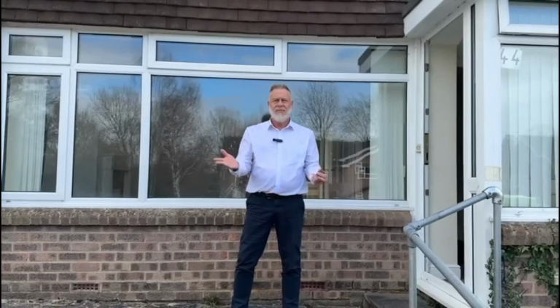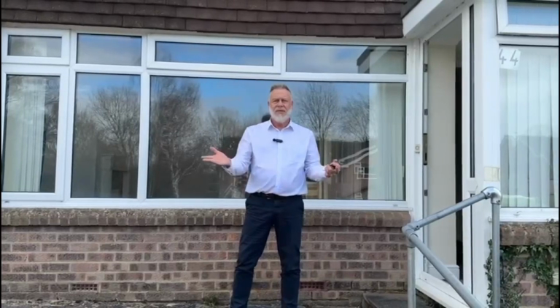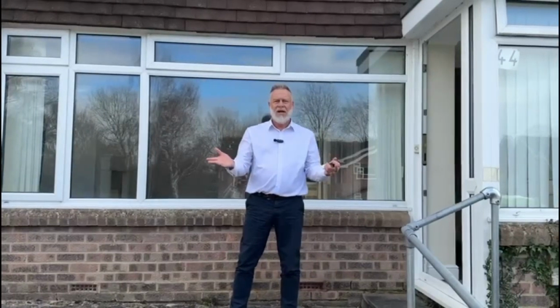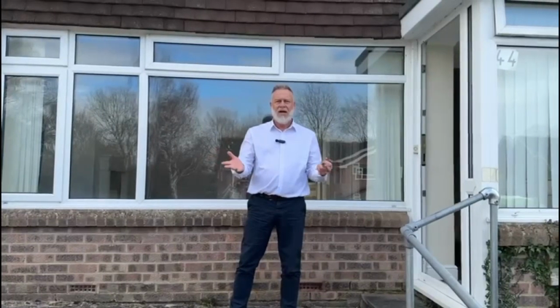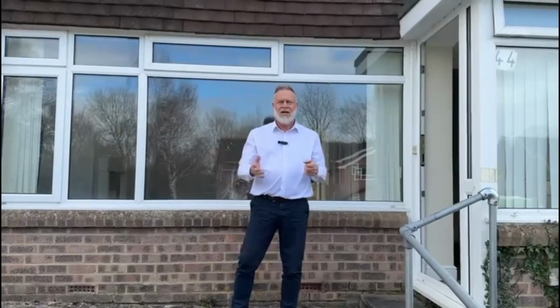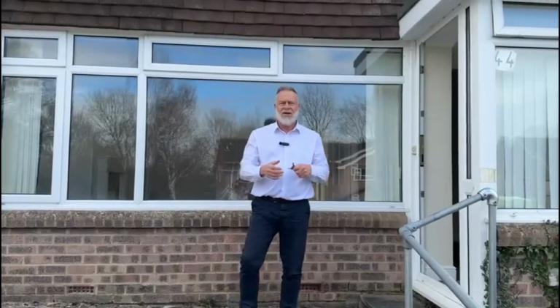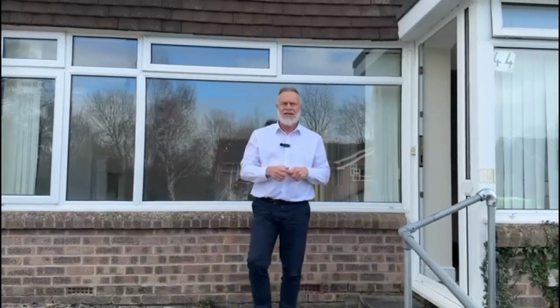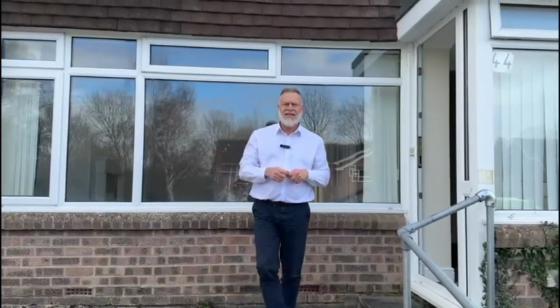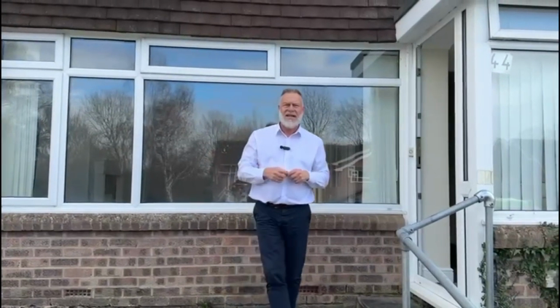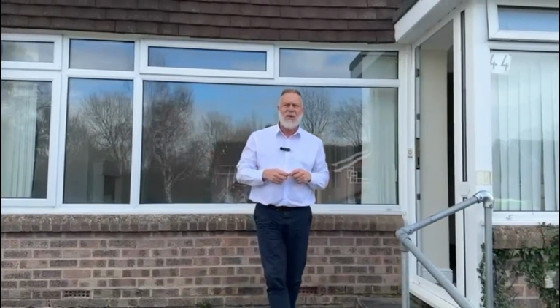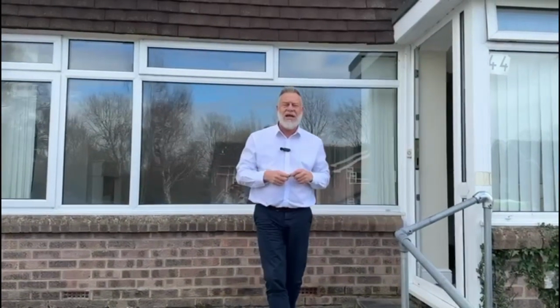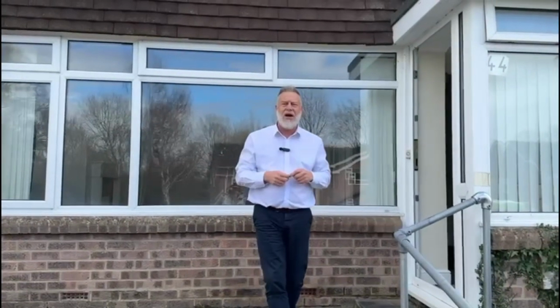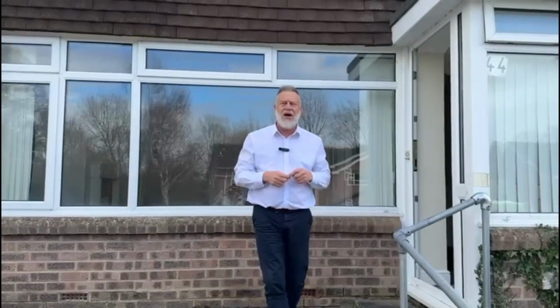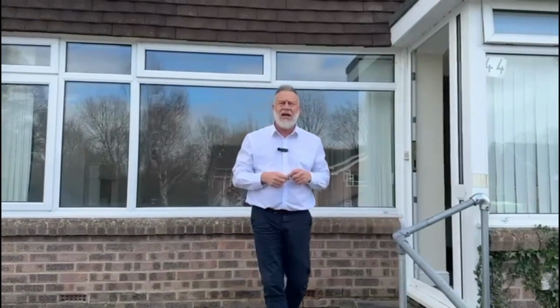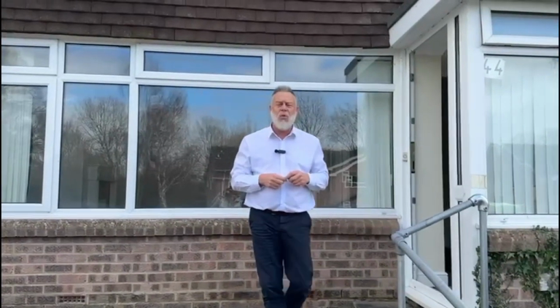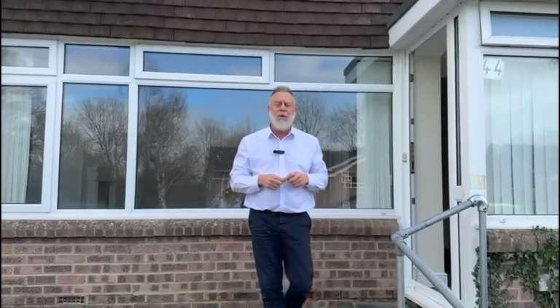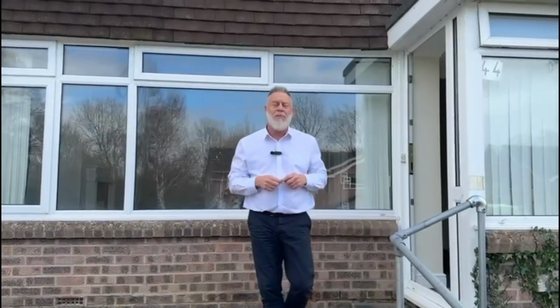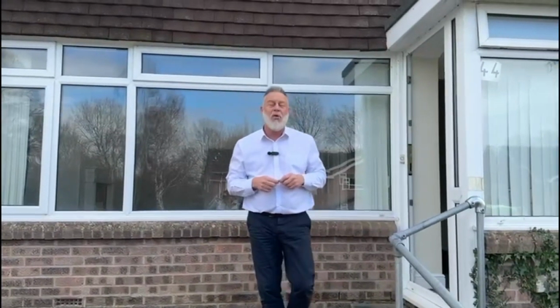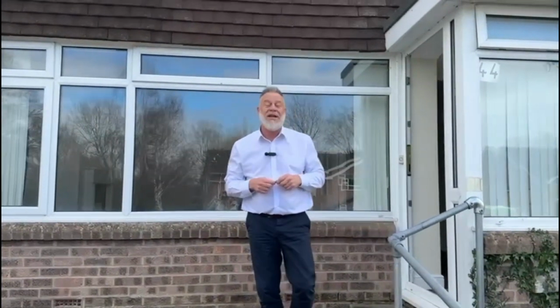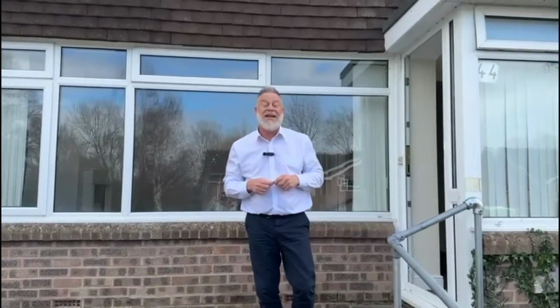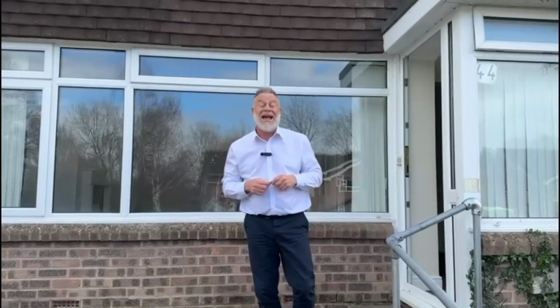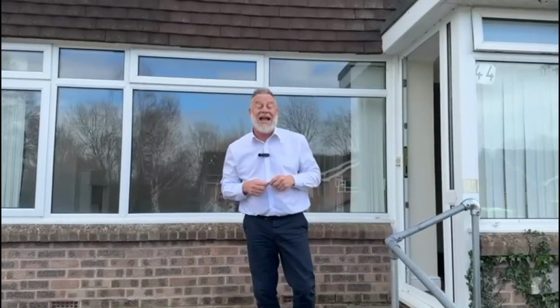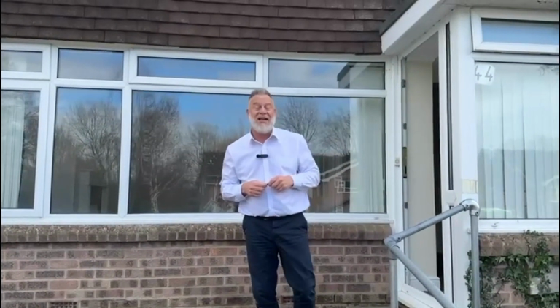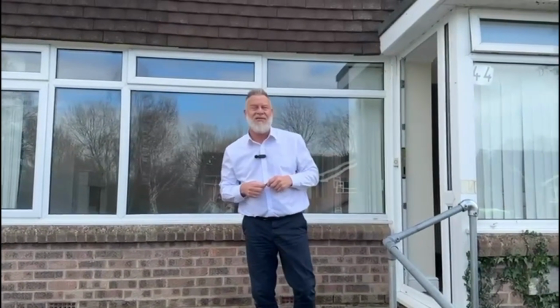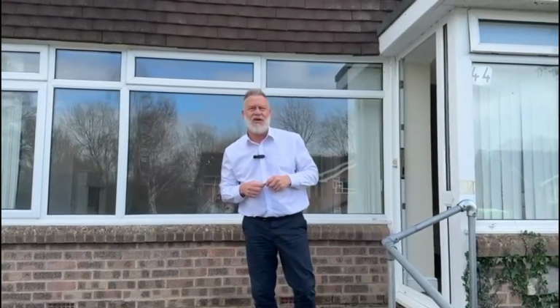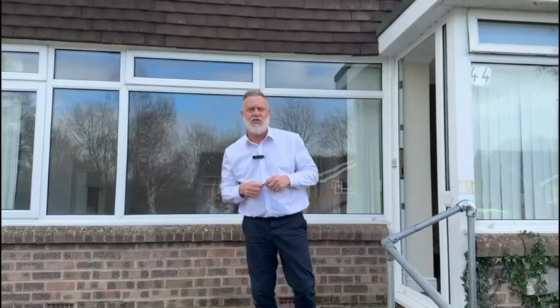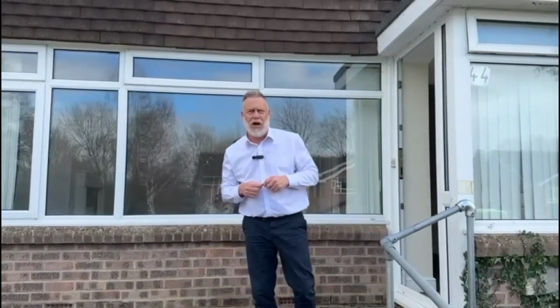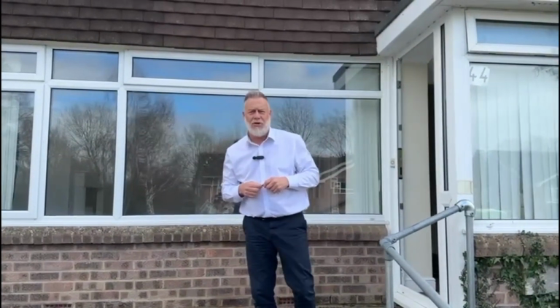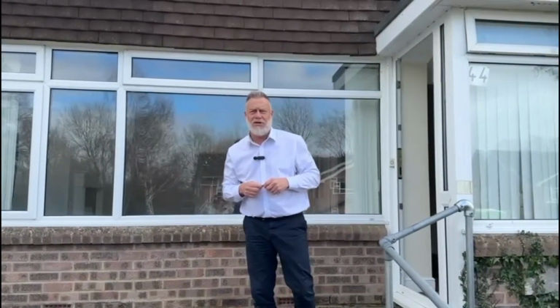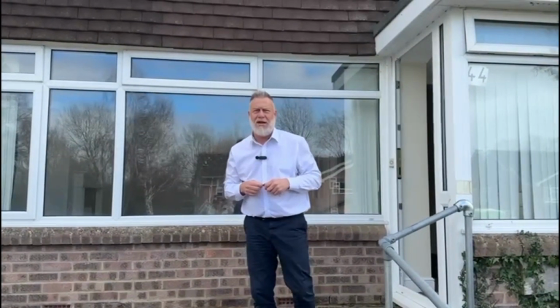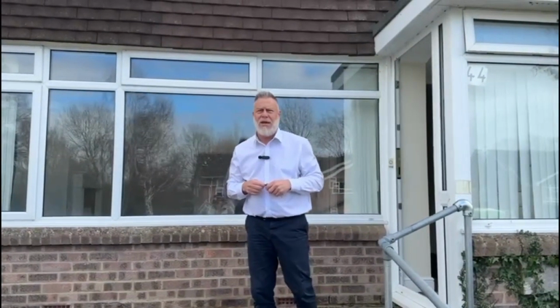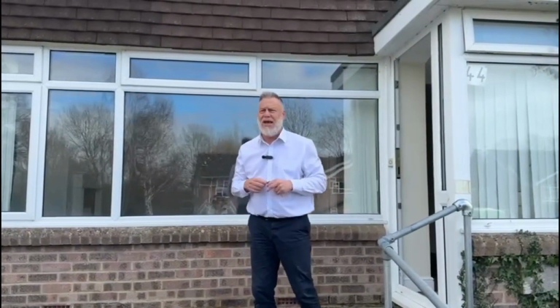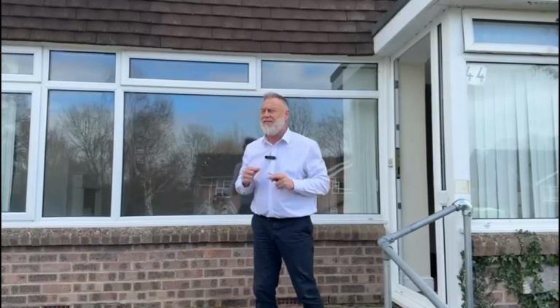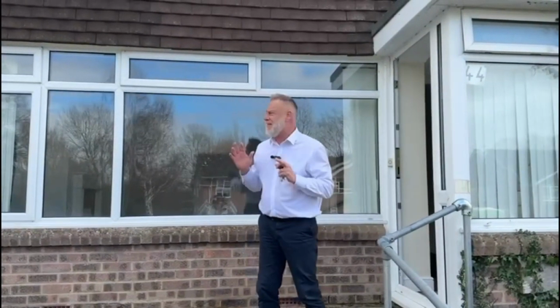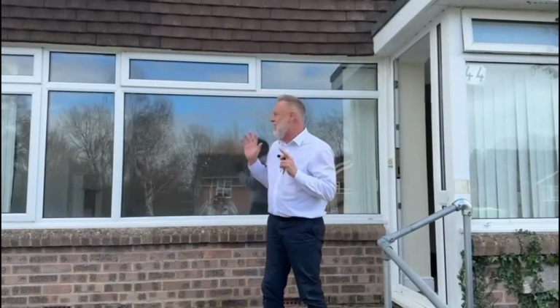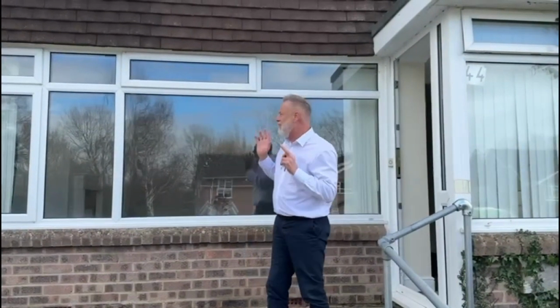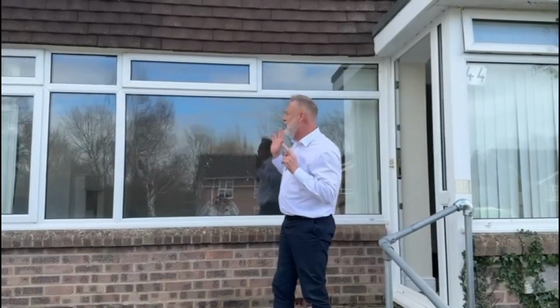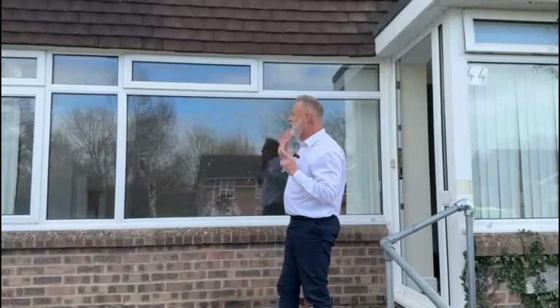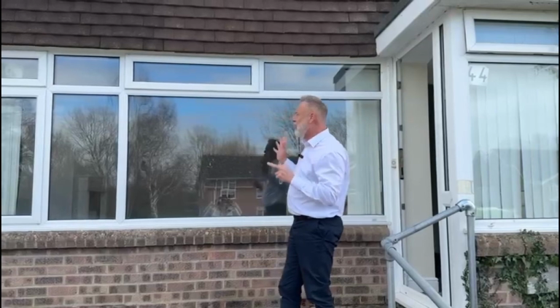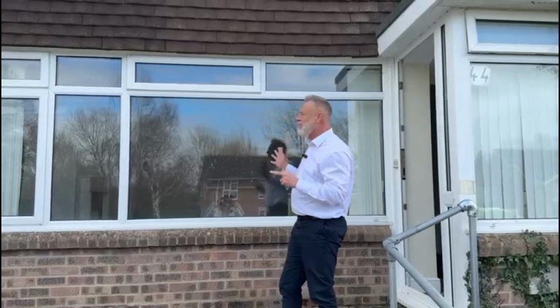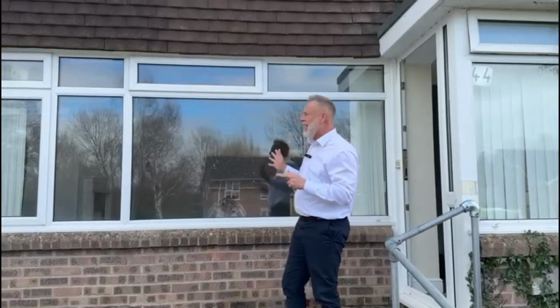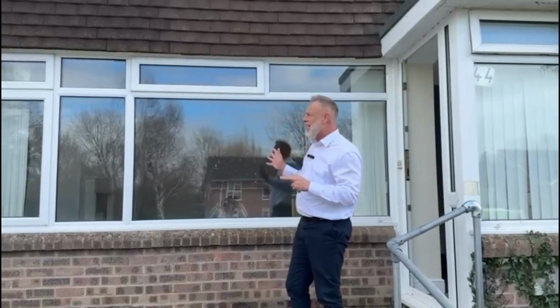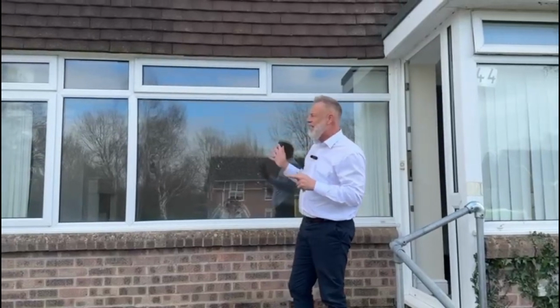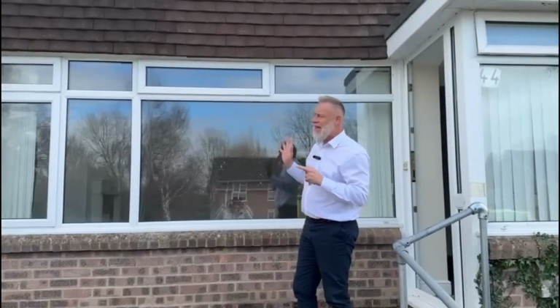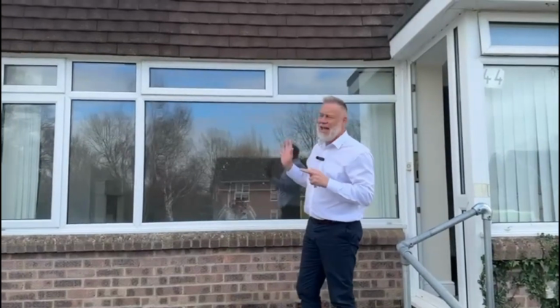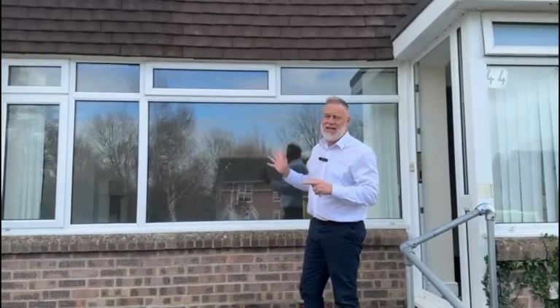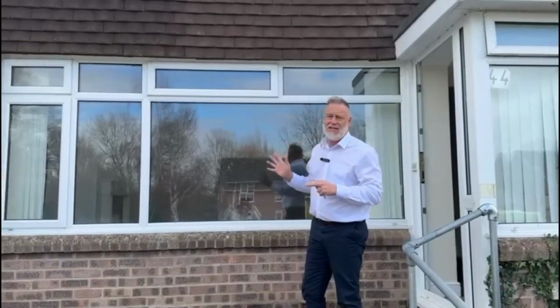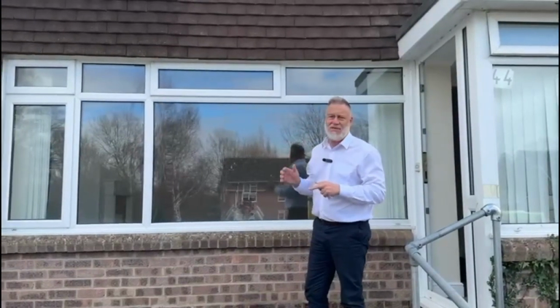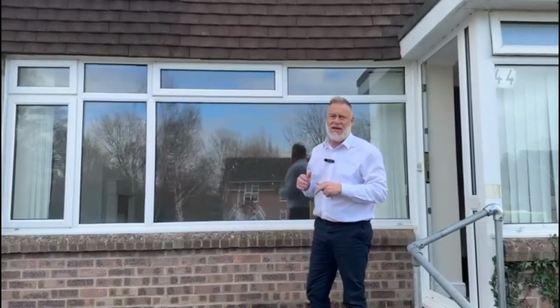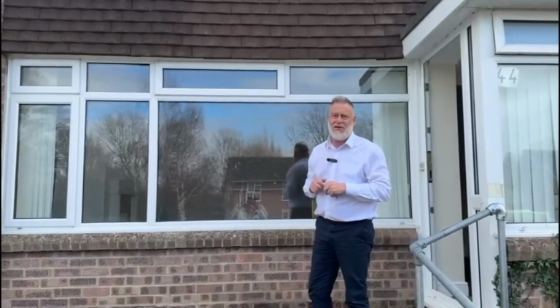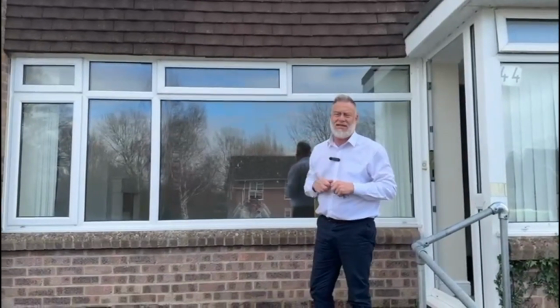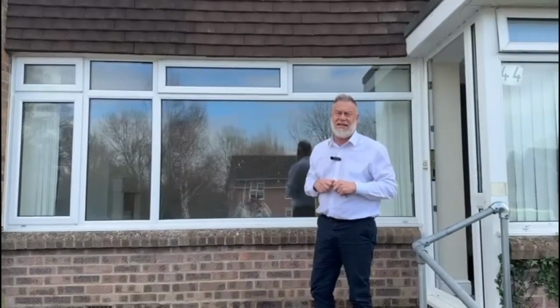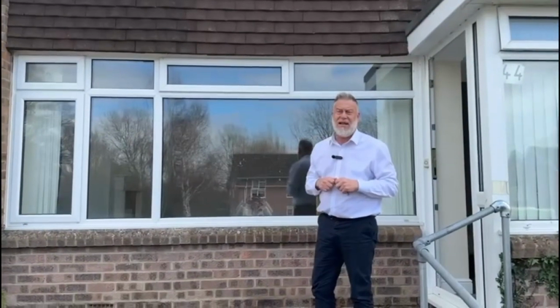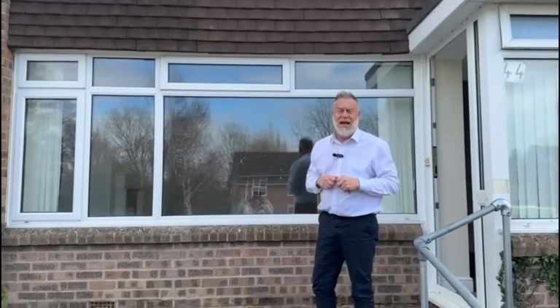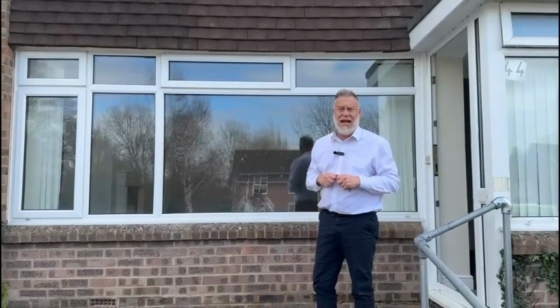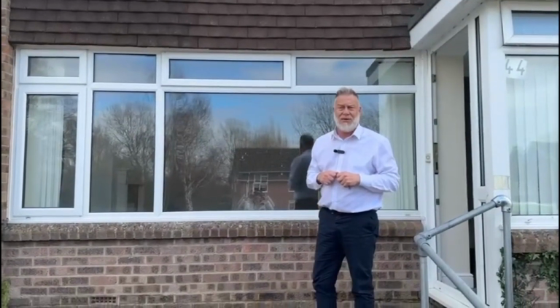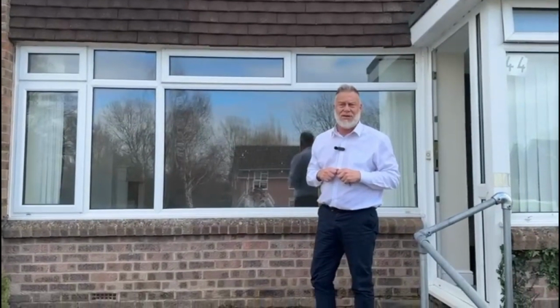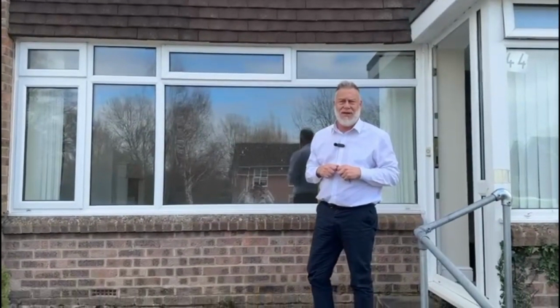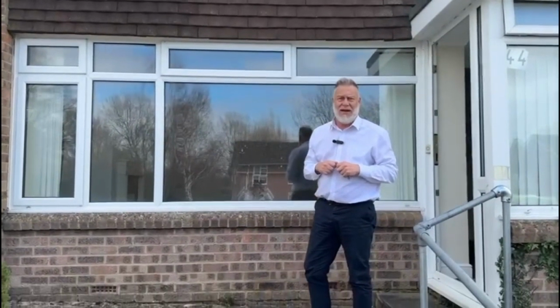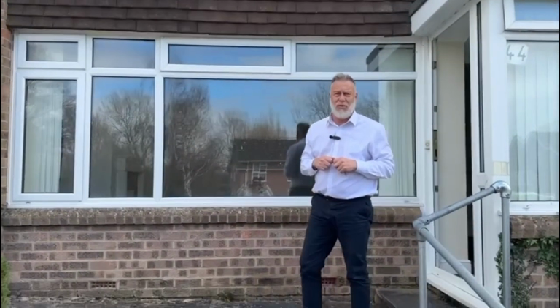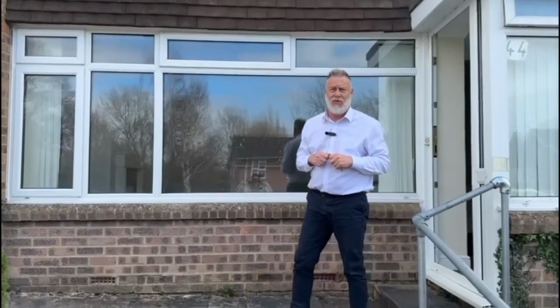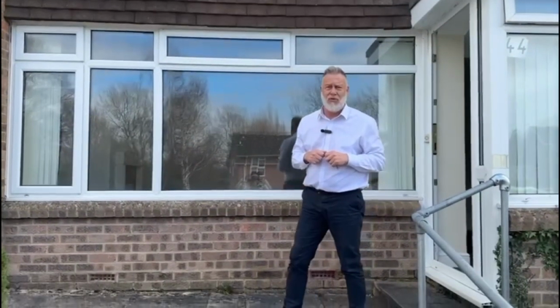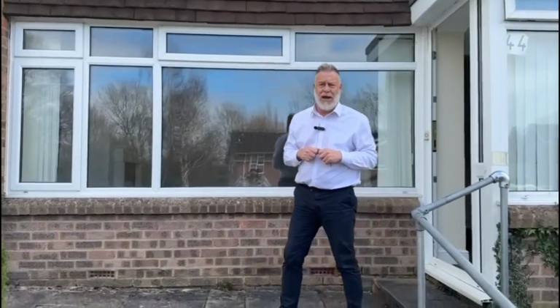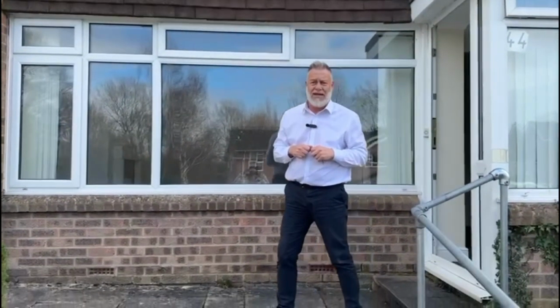Hi guys, today we are in Wimborne in Allen View Road and we have this lovely three bed end of terrace house available for rent.